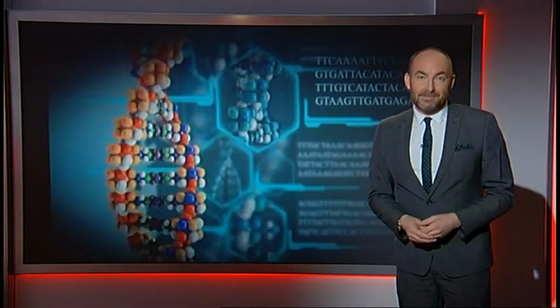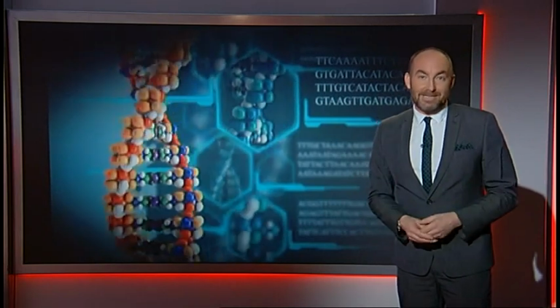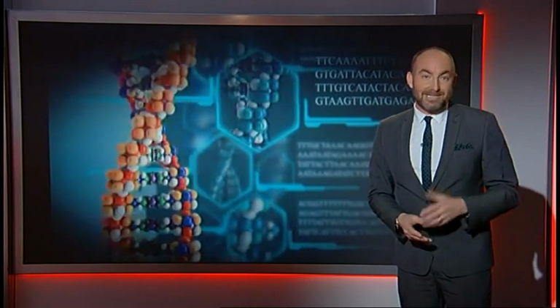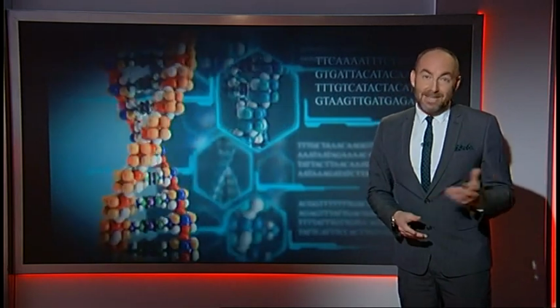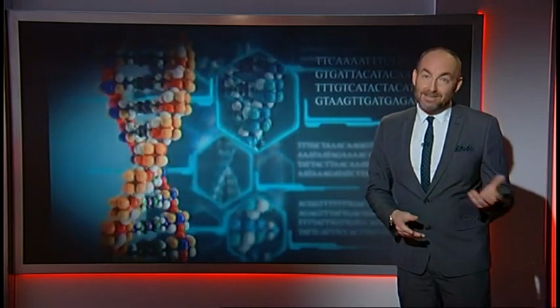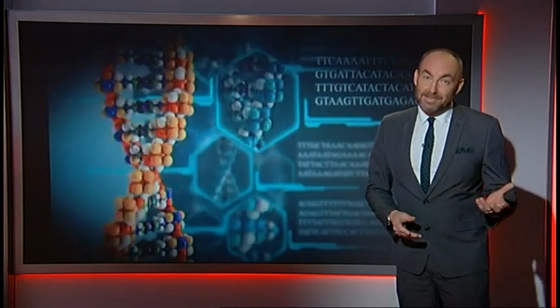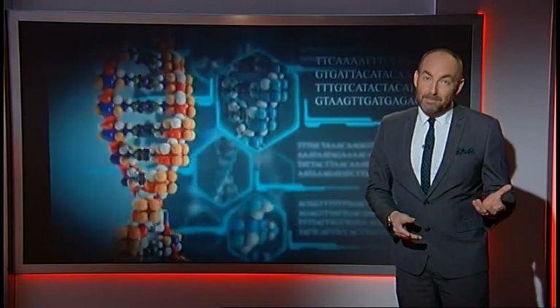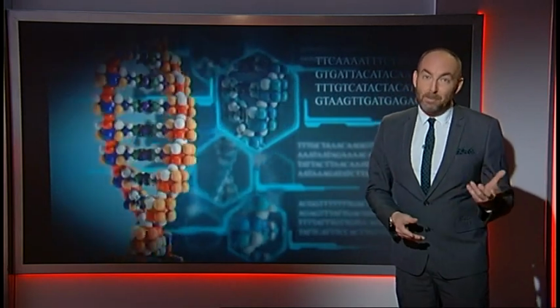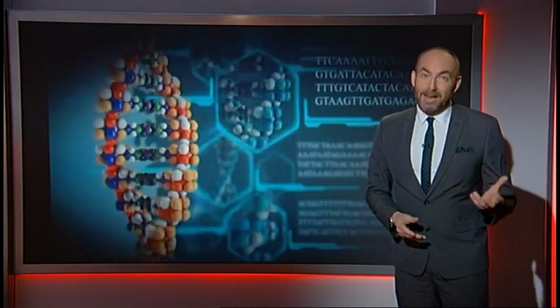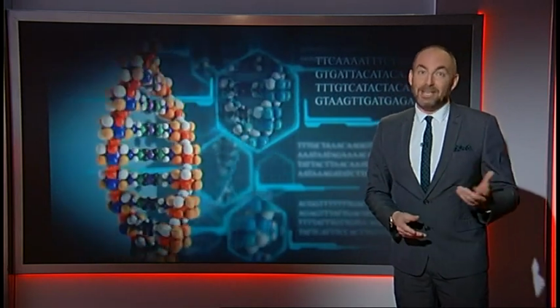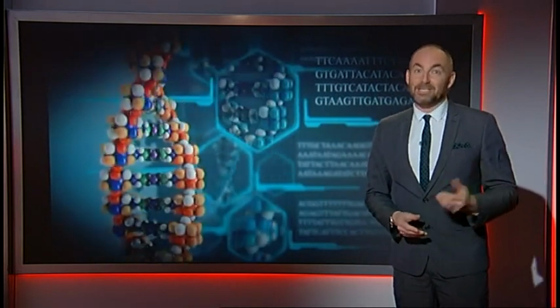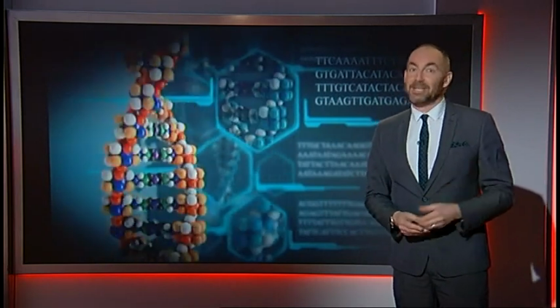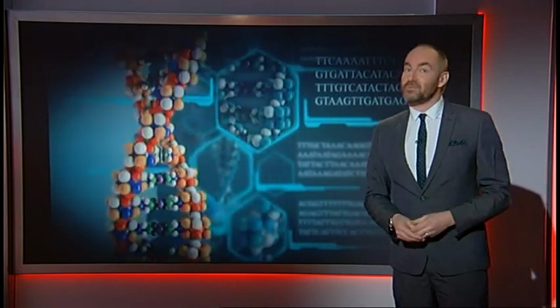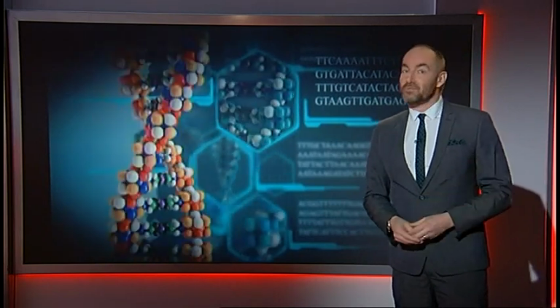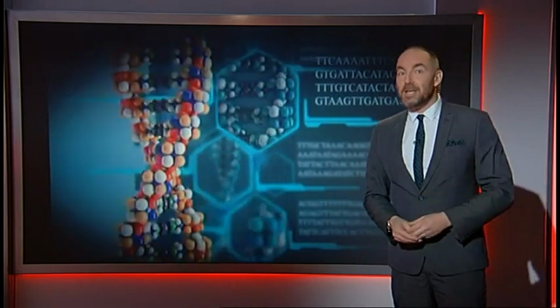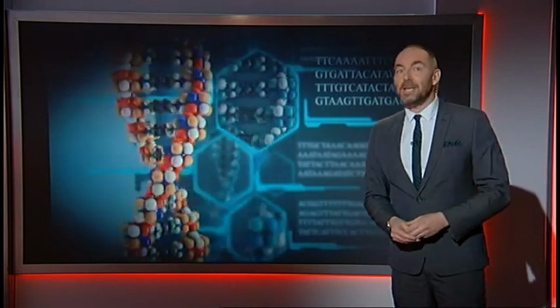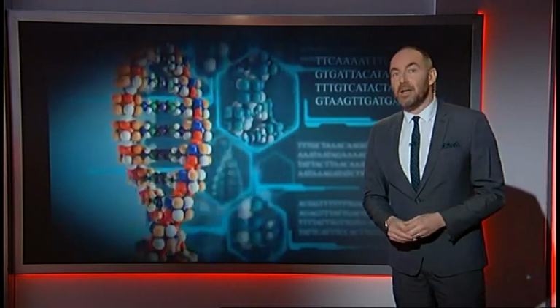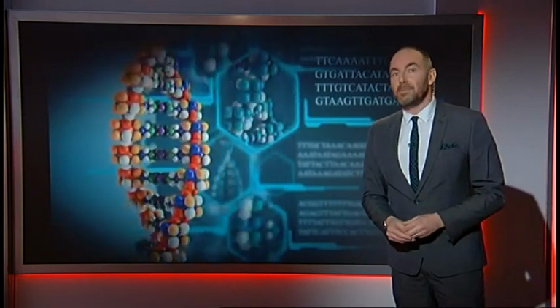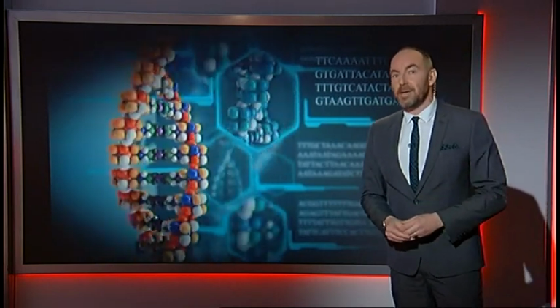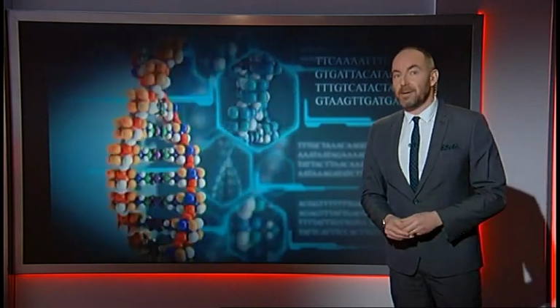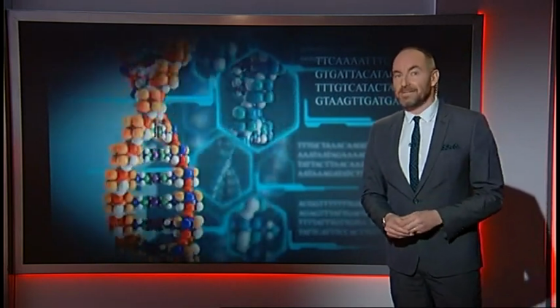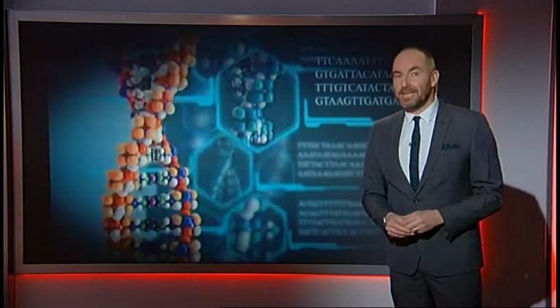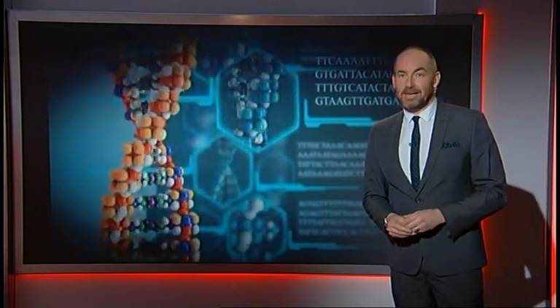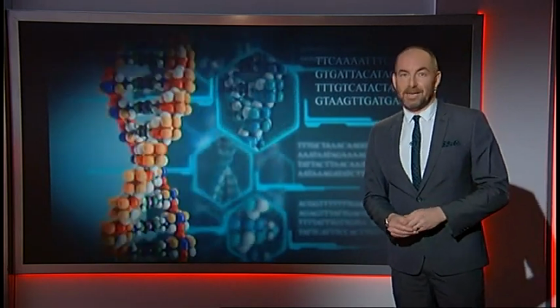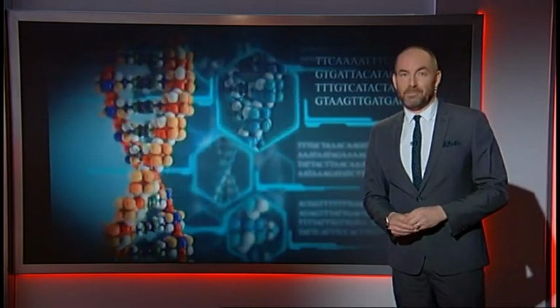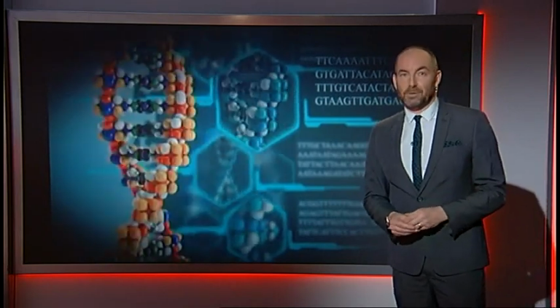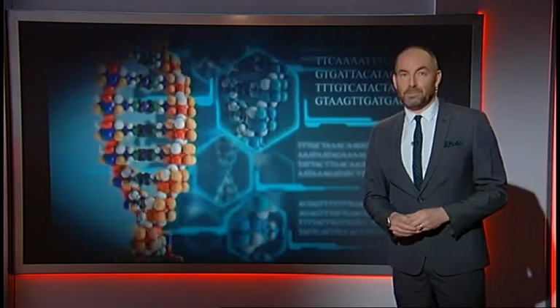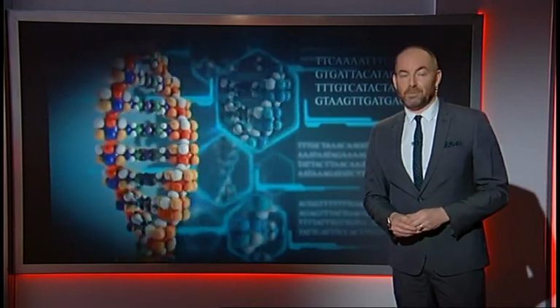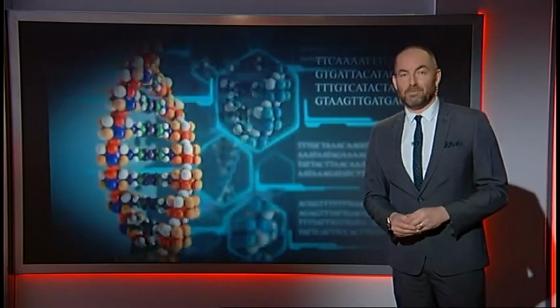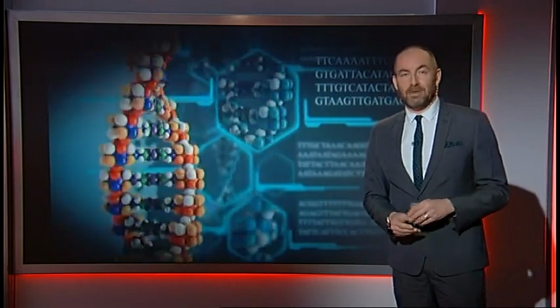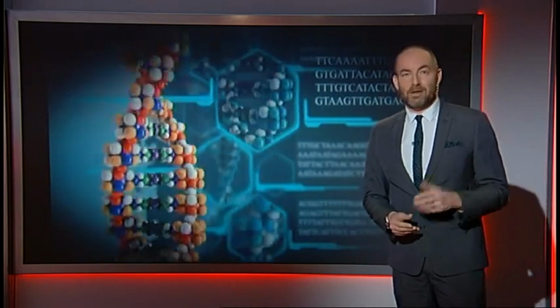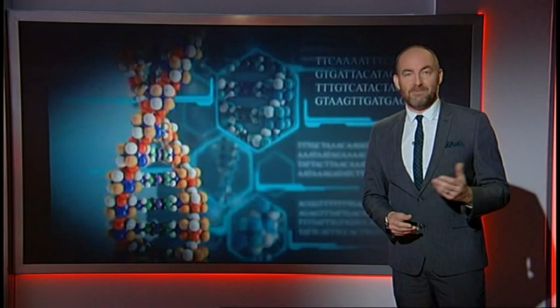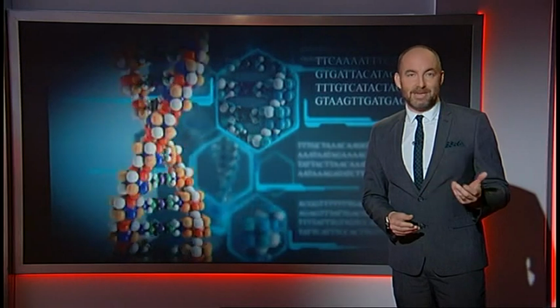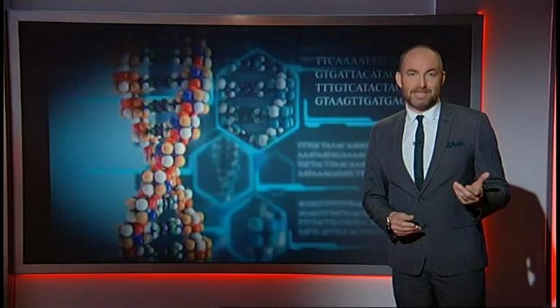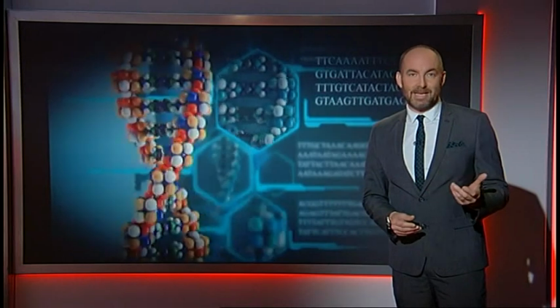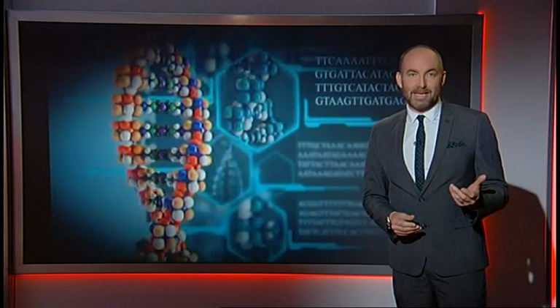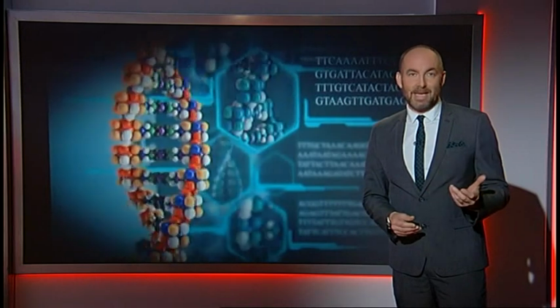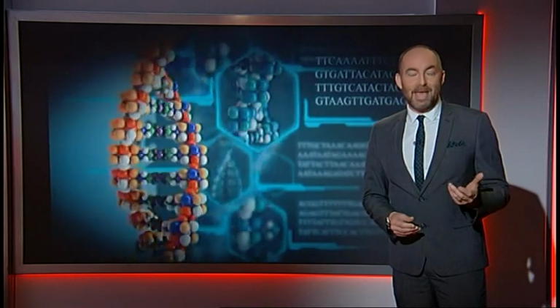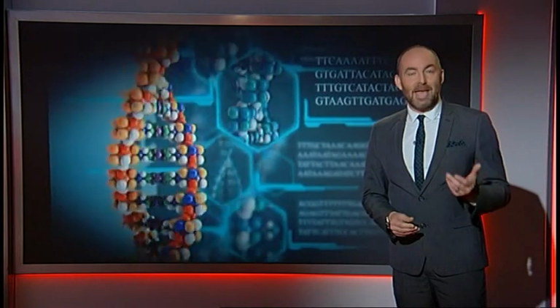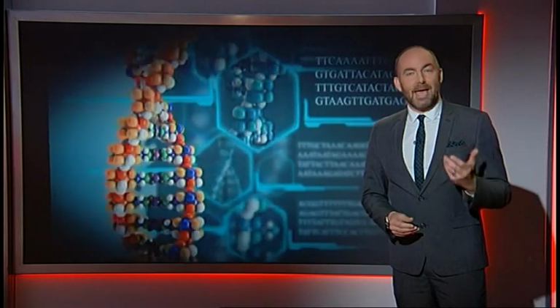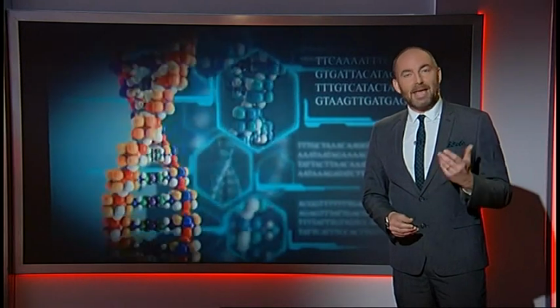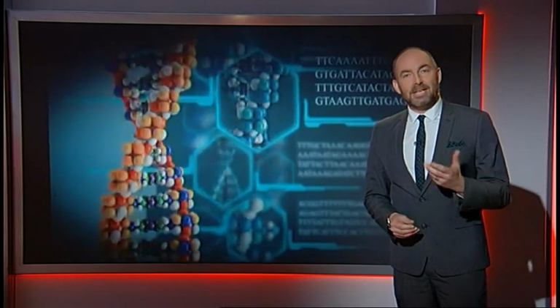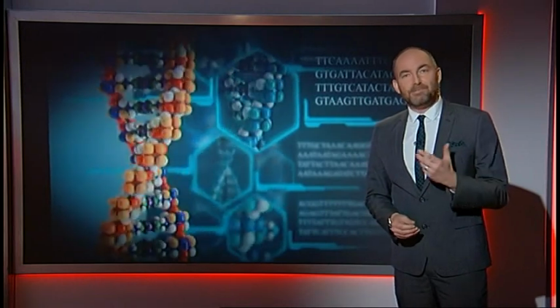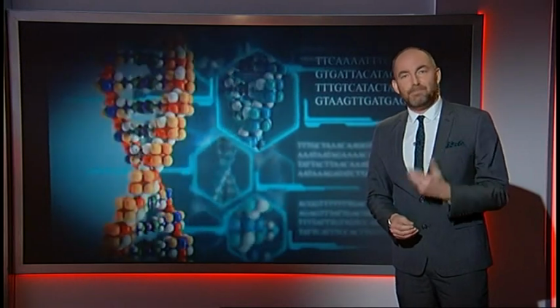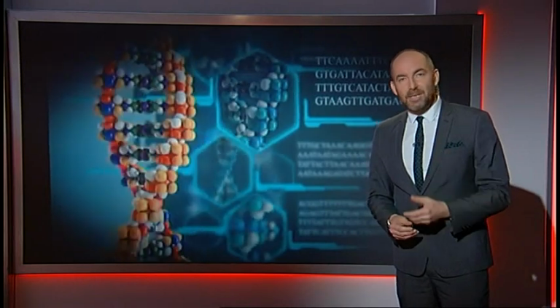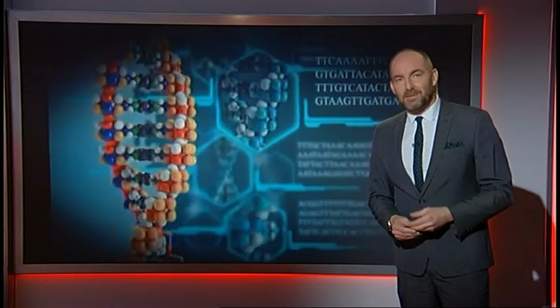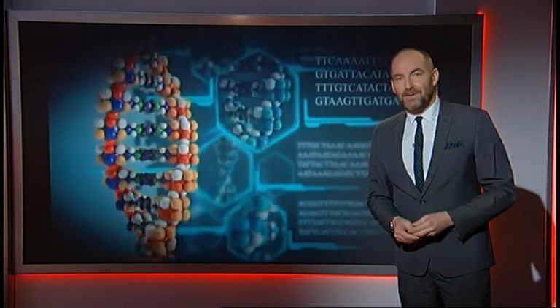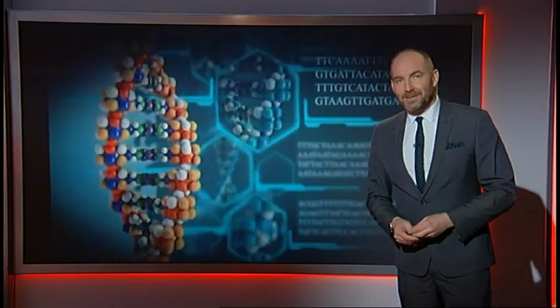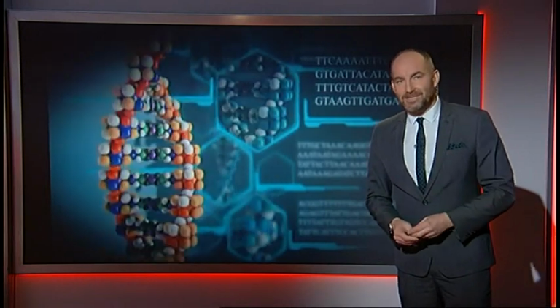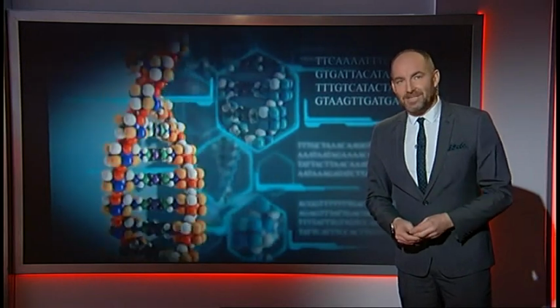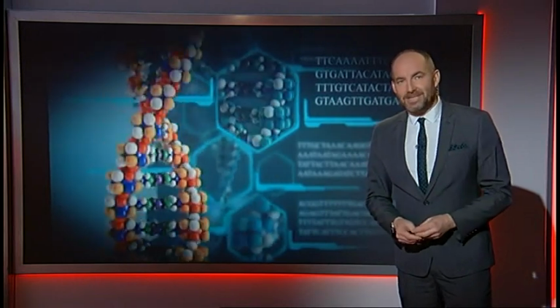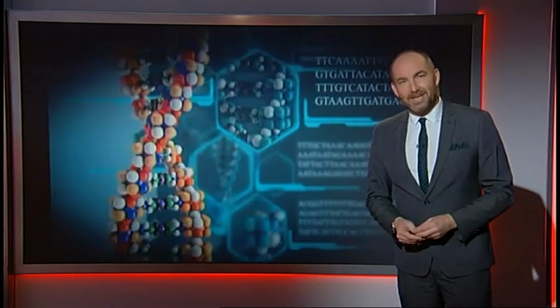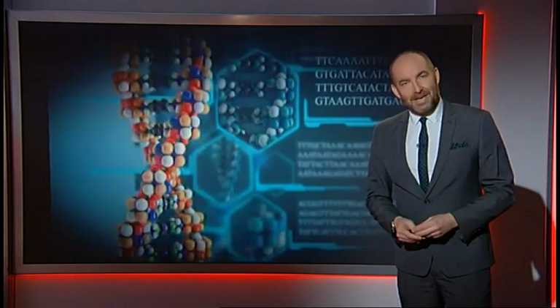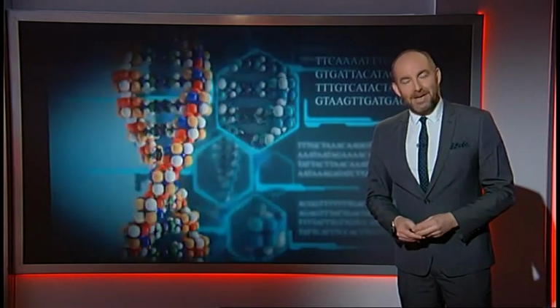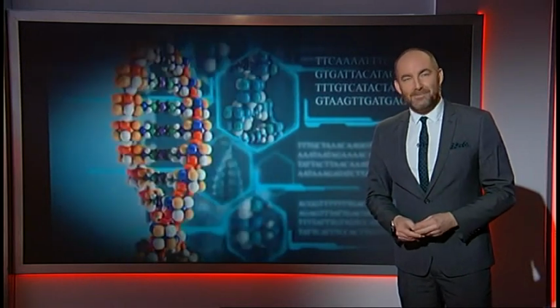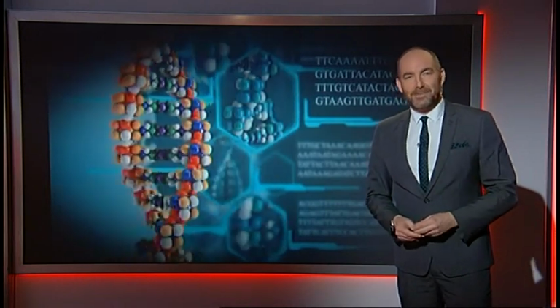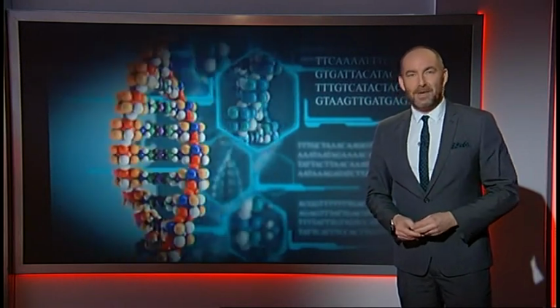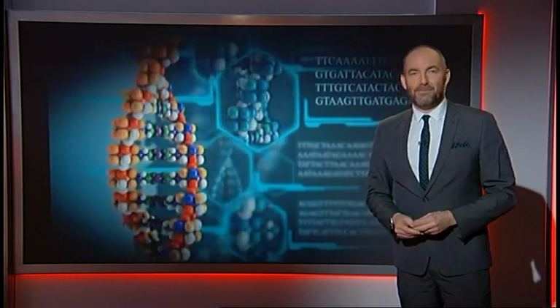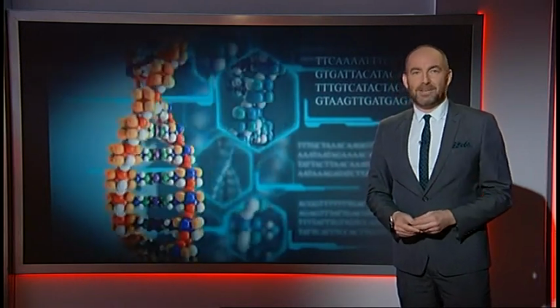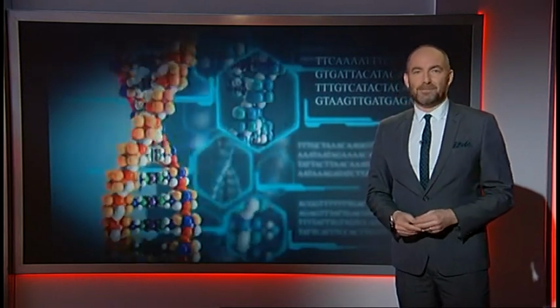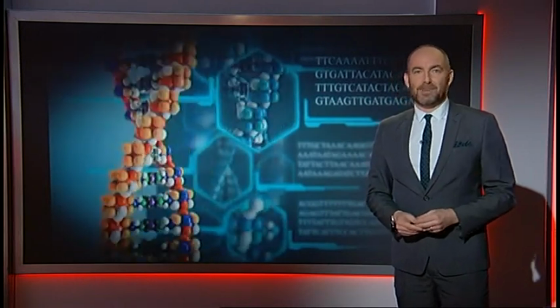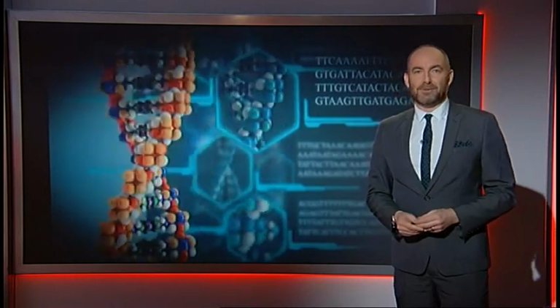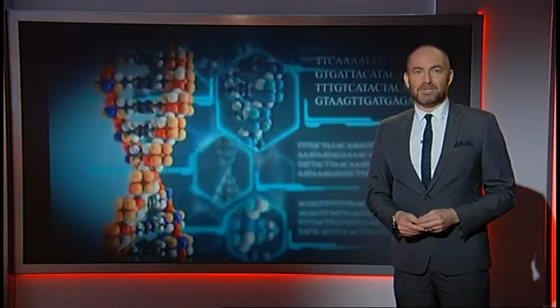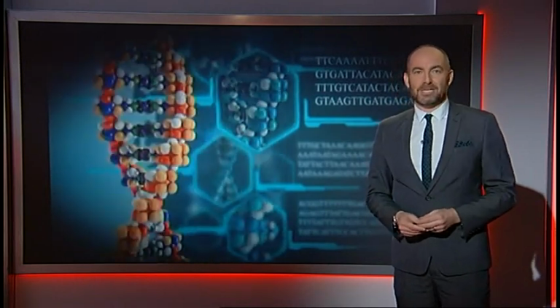It sounds simple, but actually it's really only become technically possible very recently. And it has big advantages over the old-fashioned petri dish.